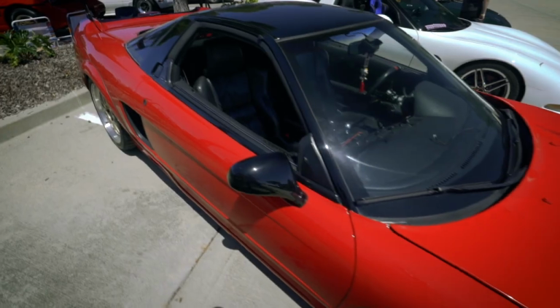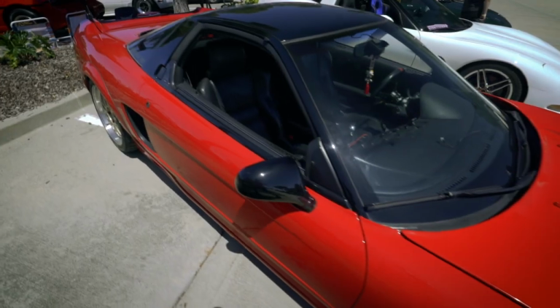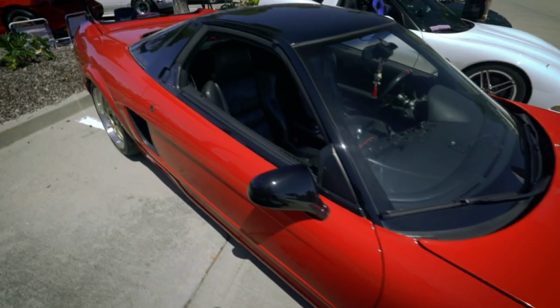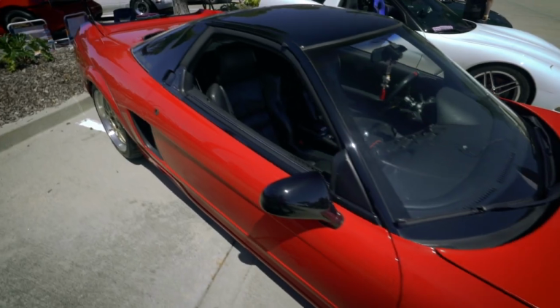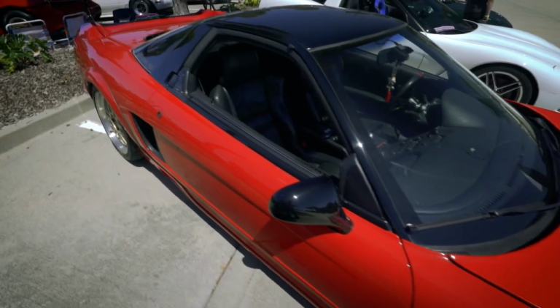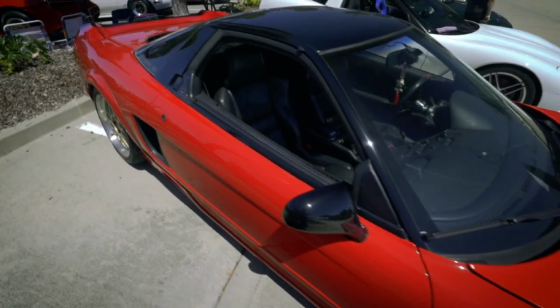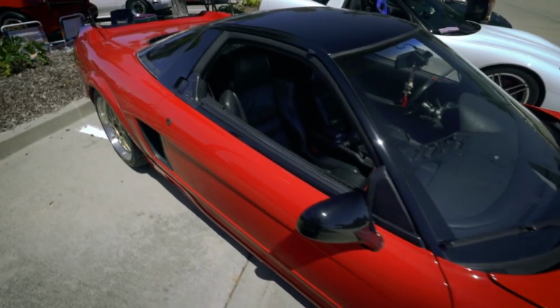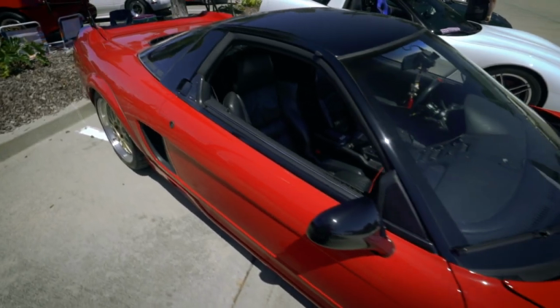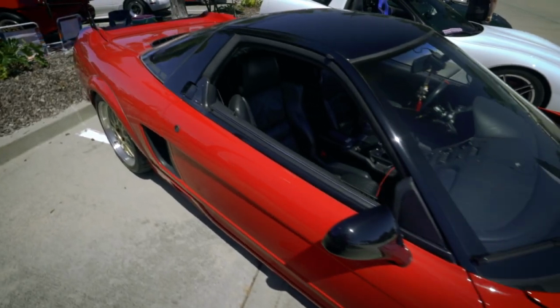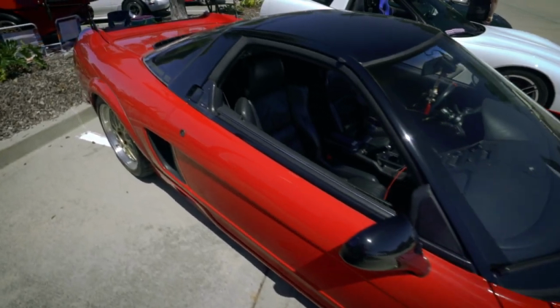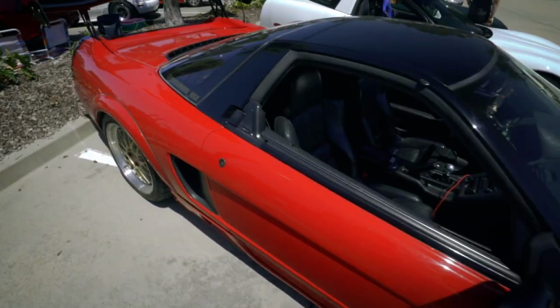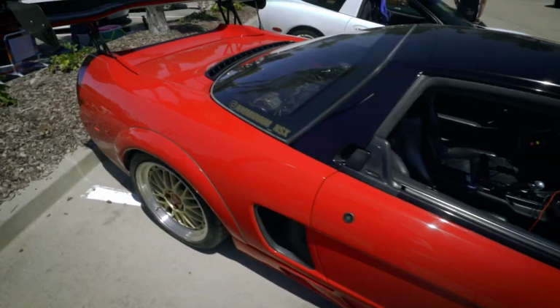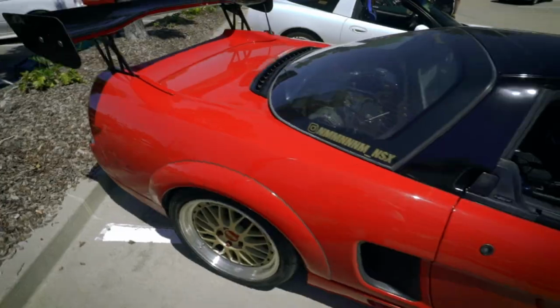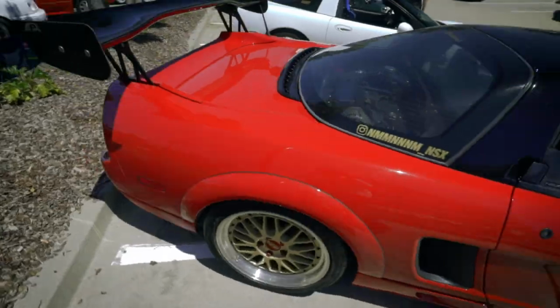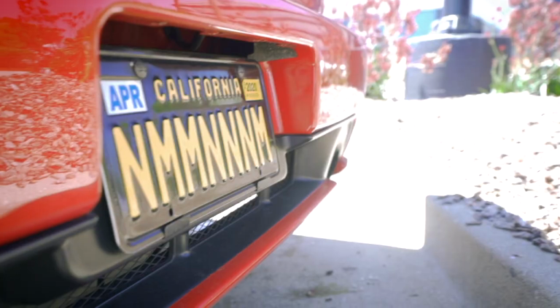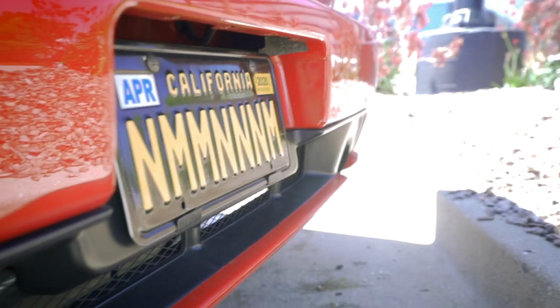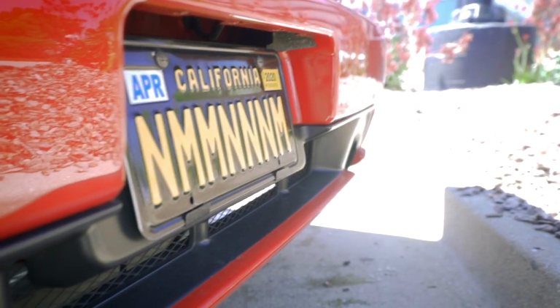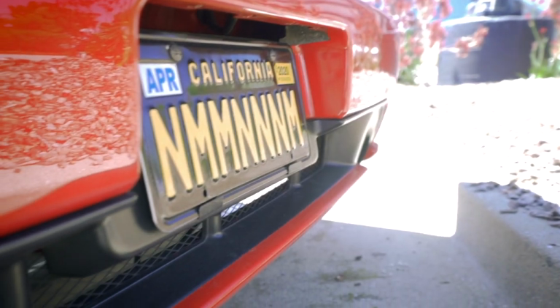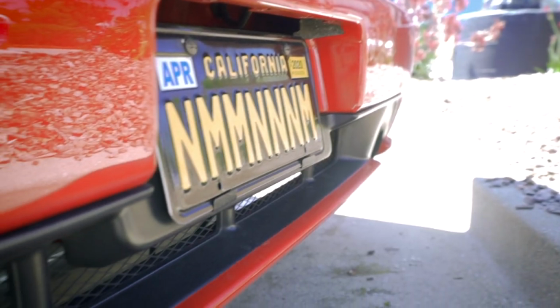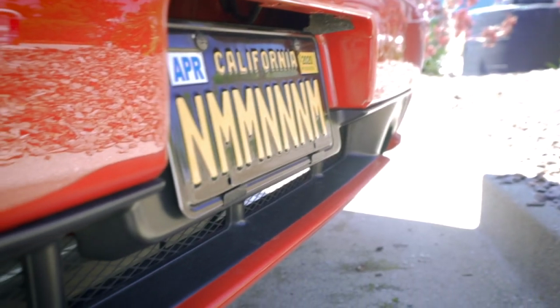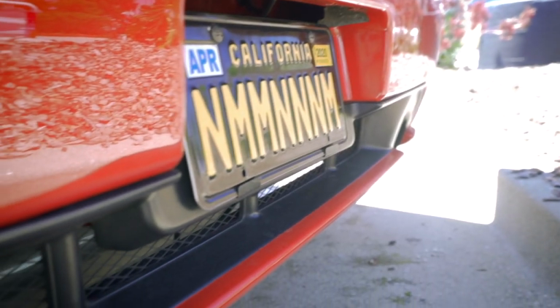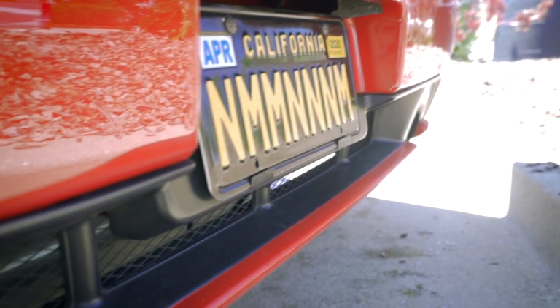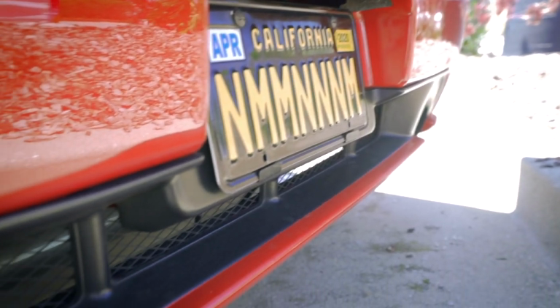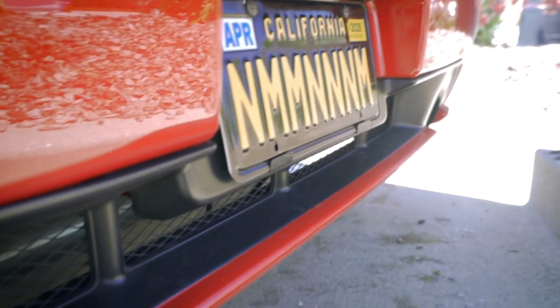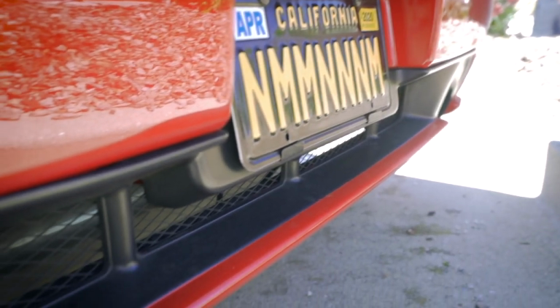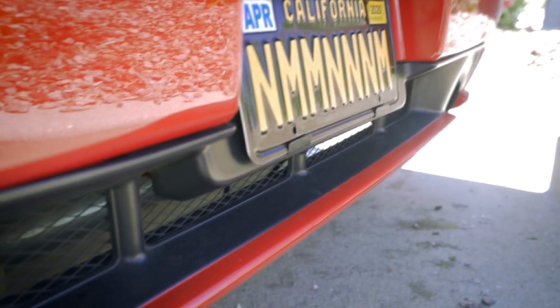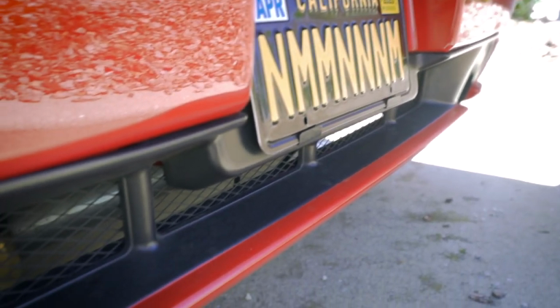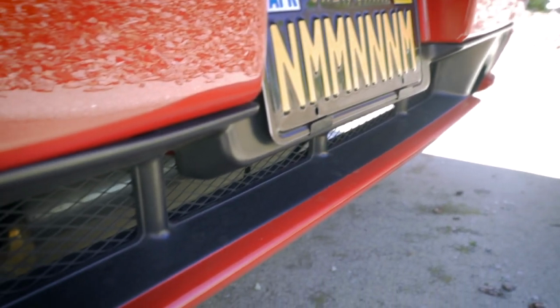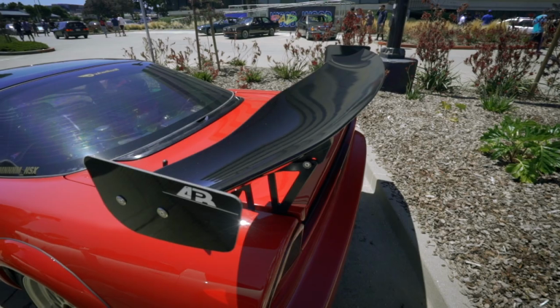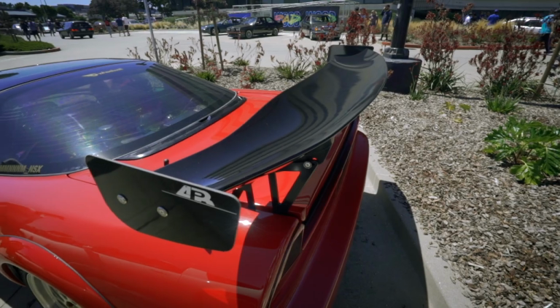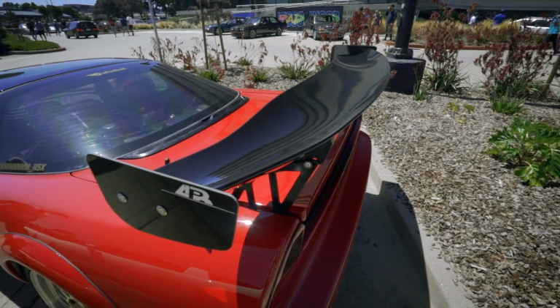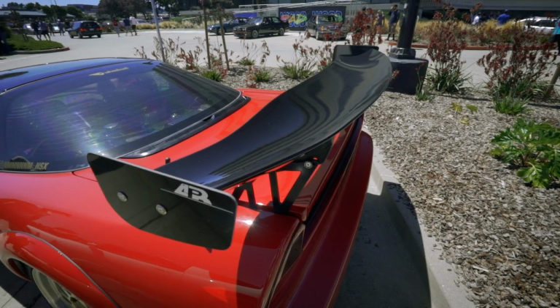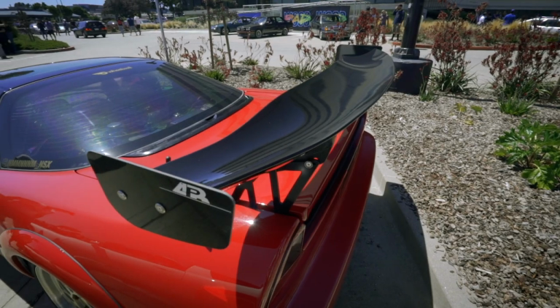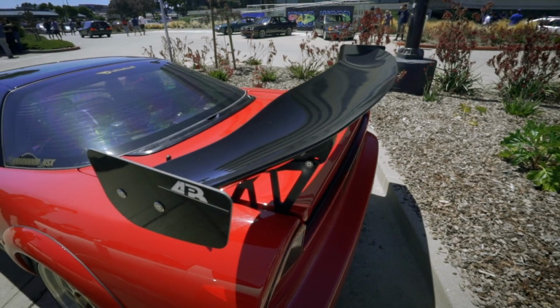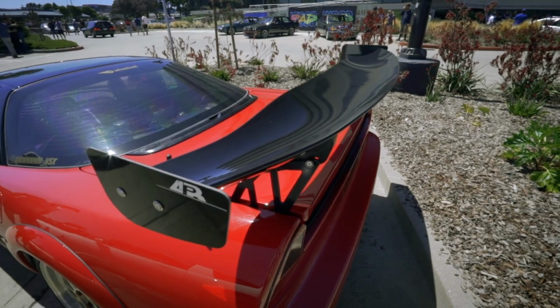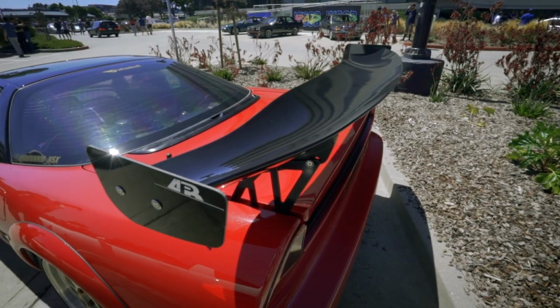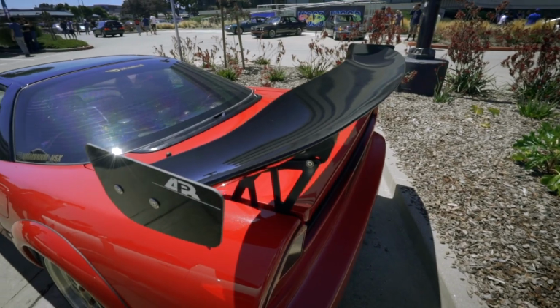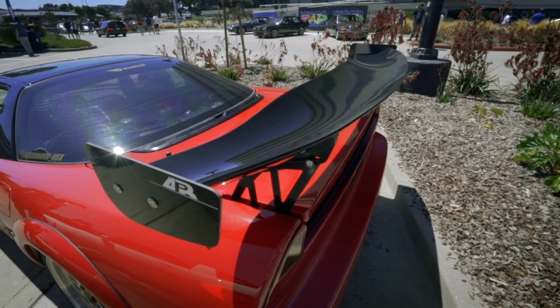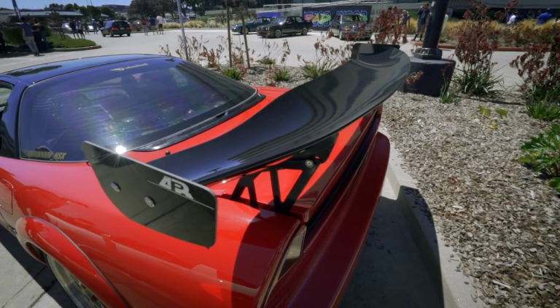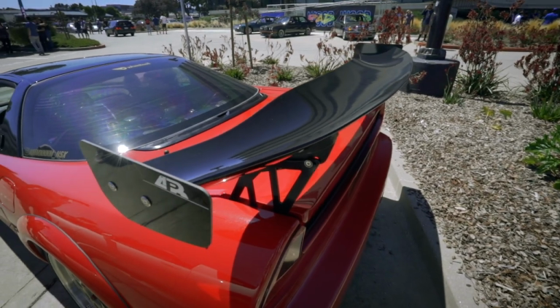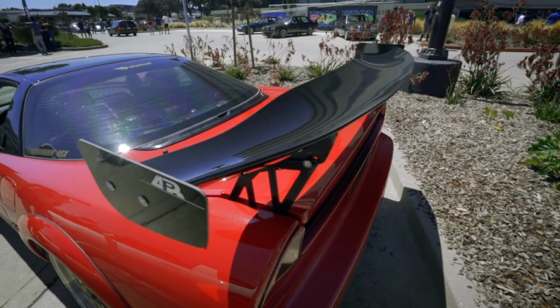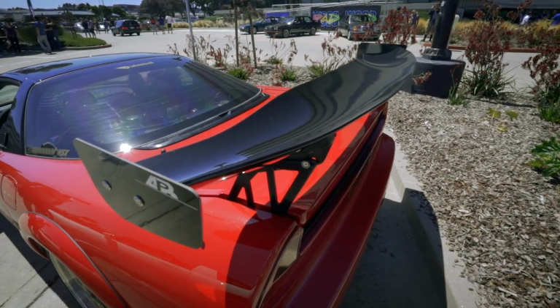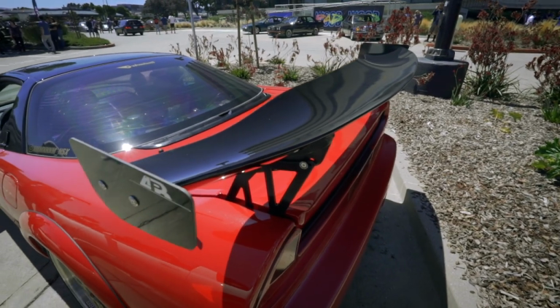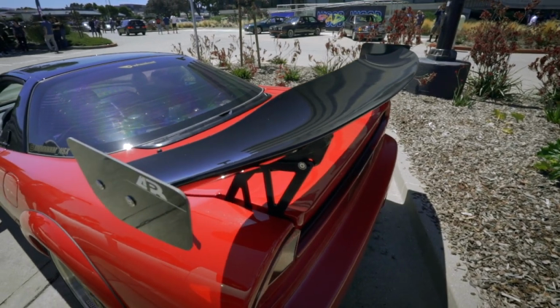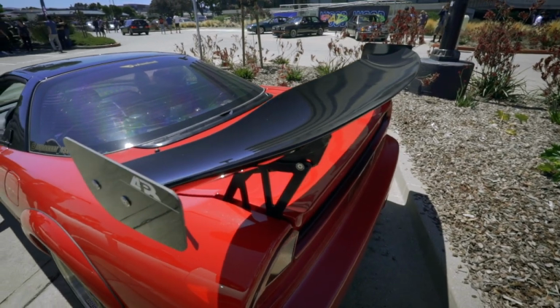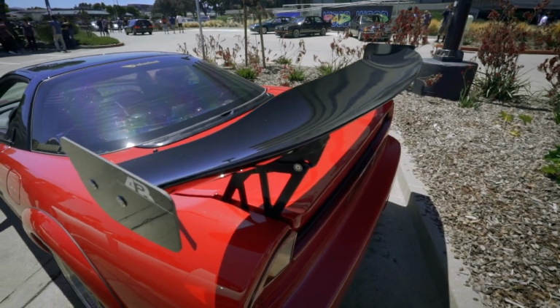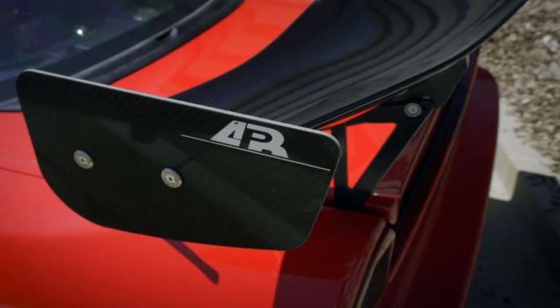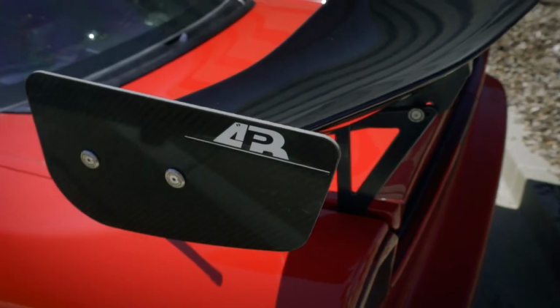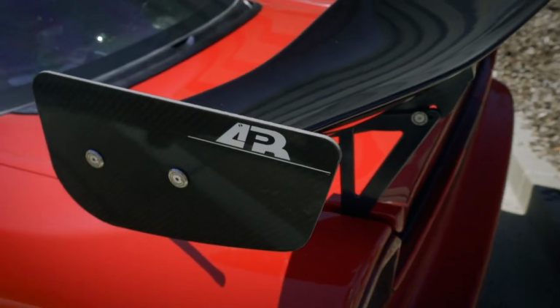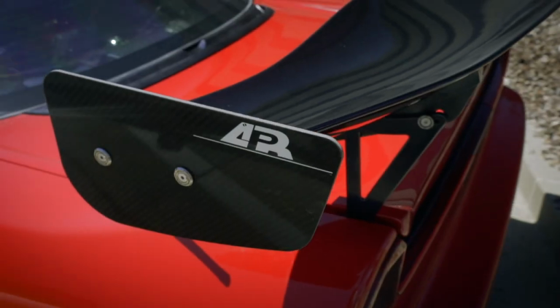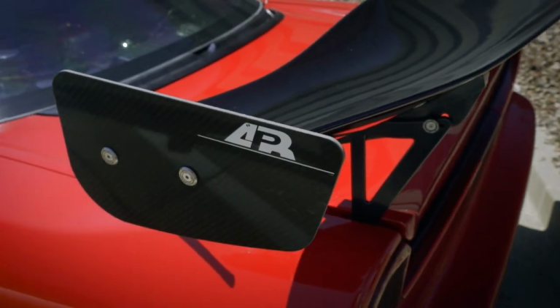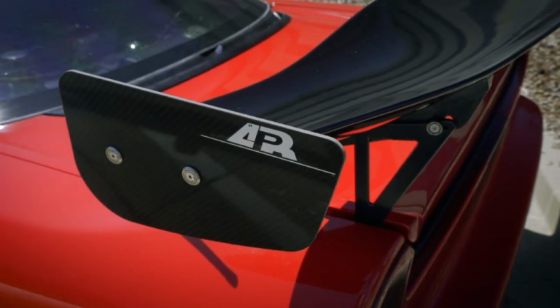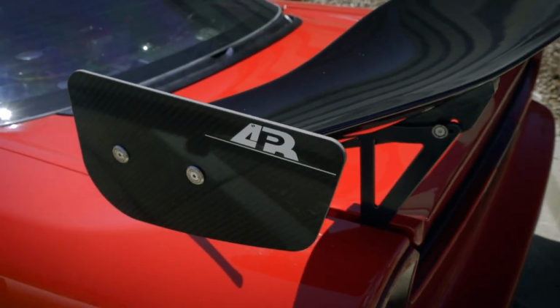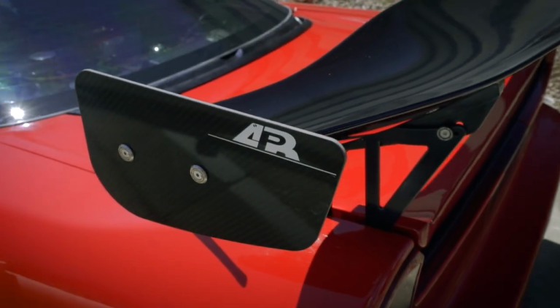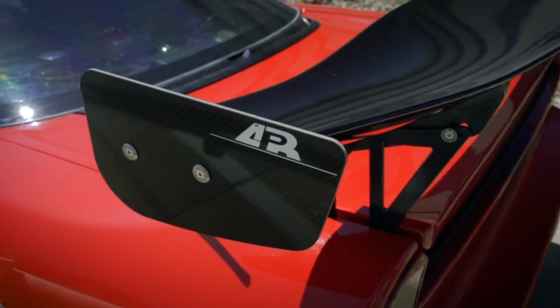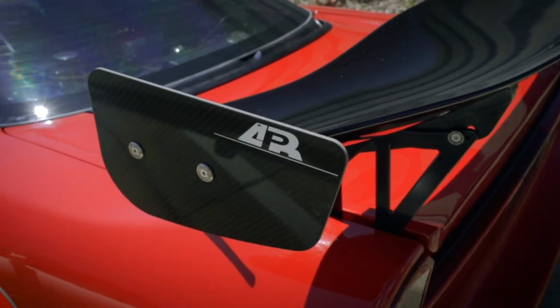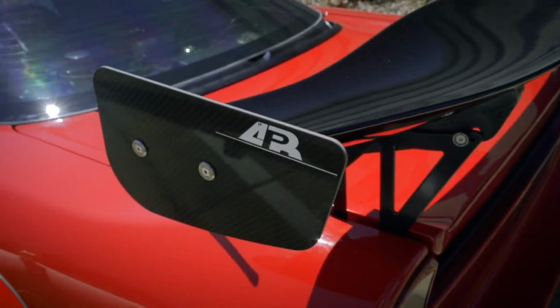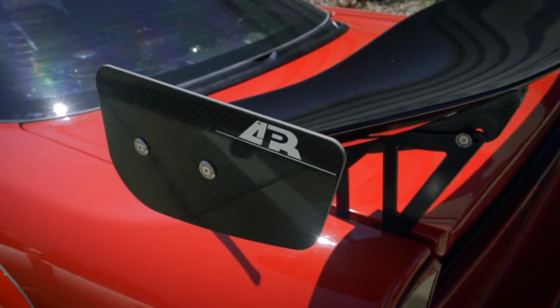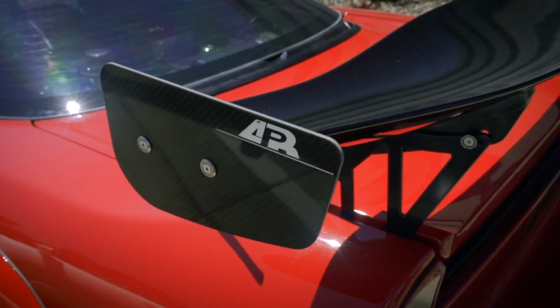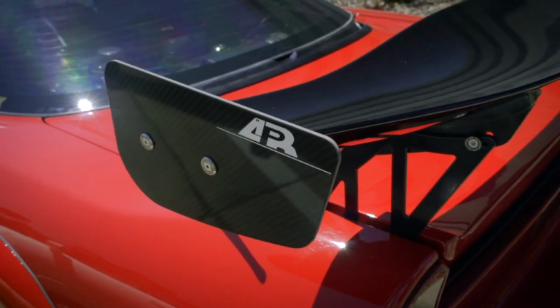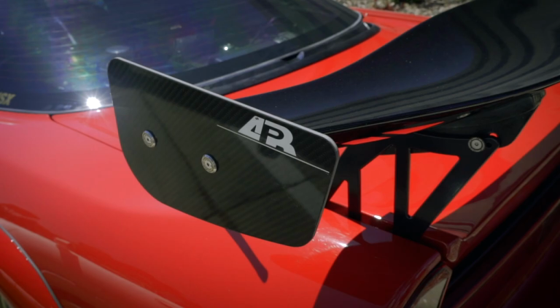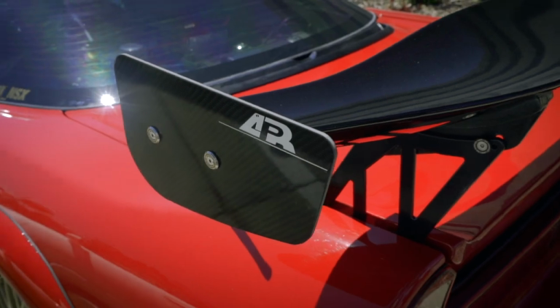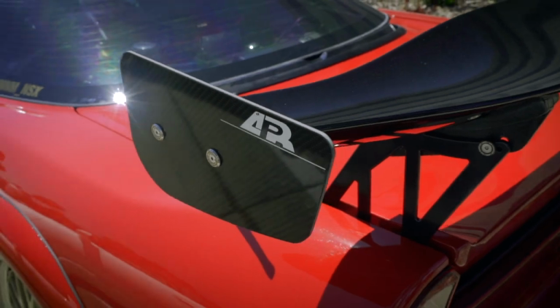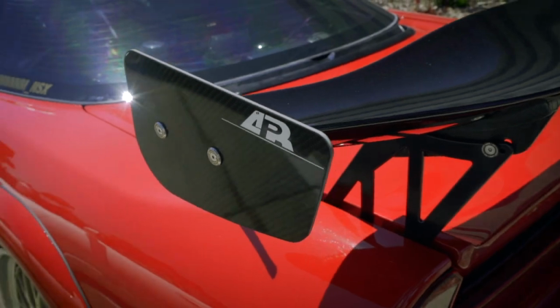Wings West side skirts, O2 rear valance, and a big APR GTC 300 wing with the Eyes Impact sub-spoiler.